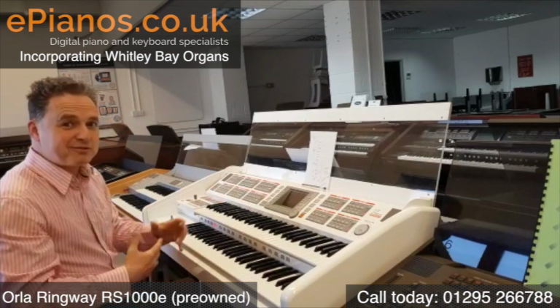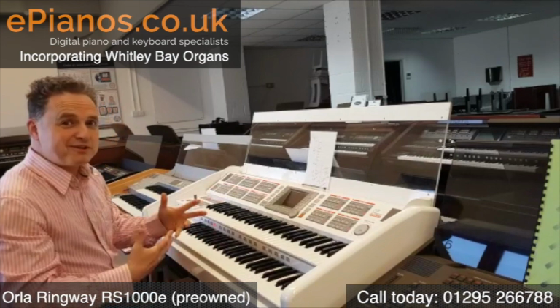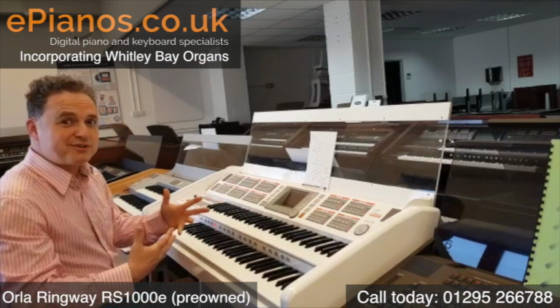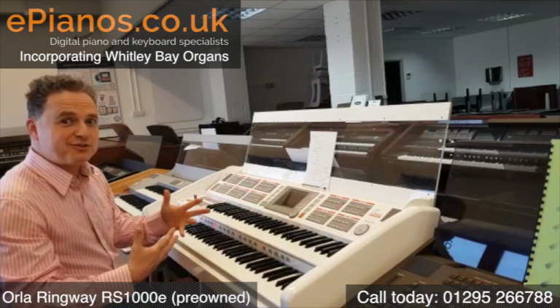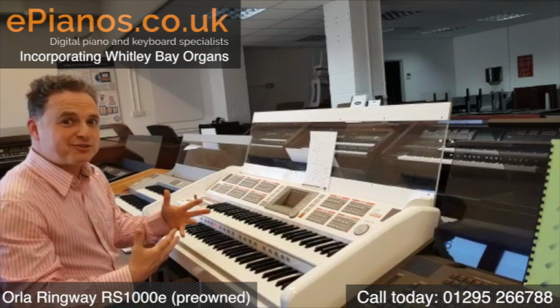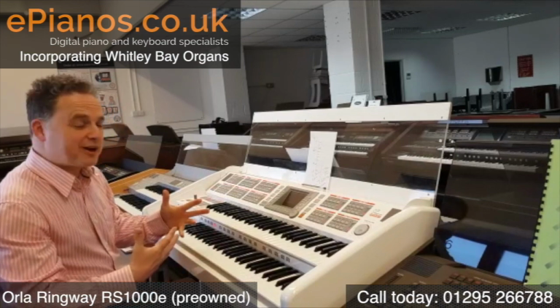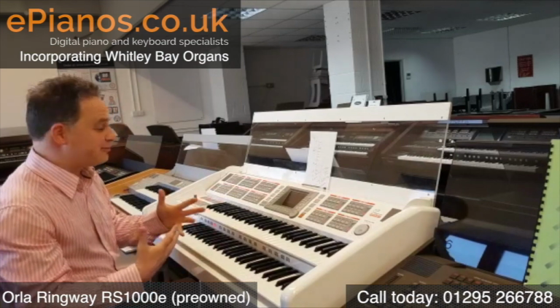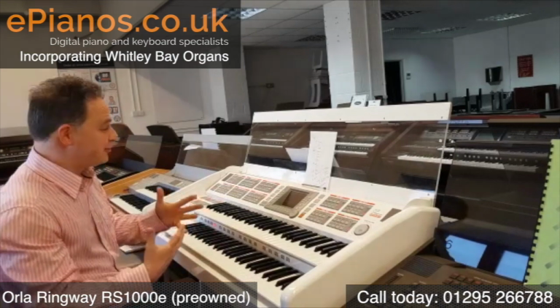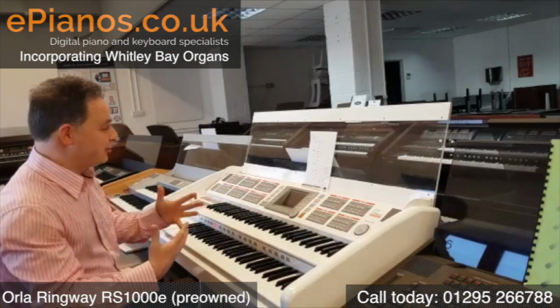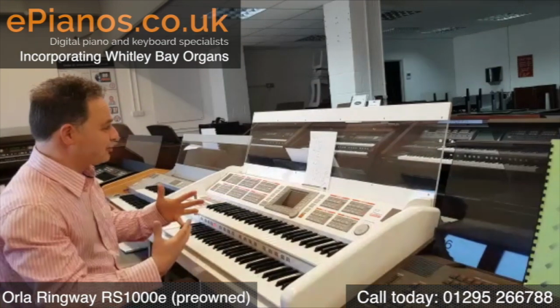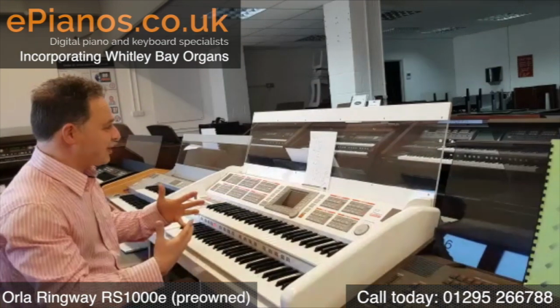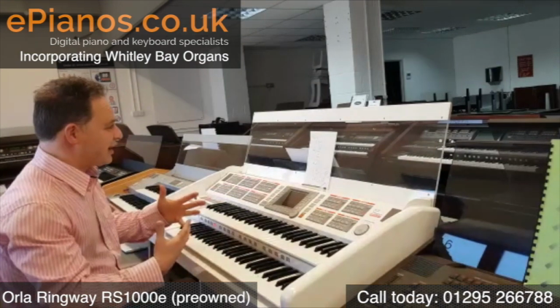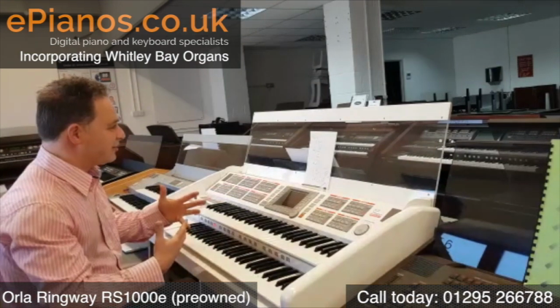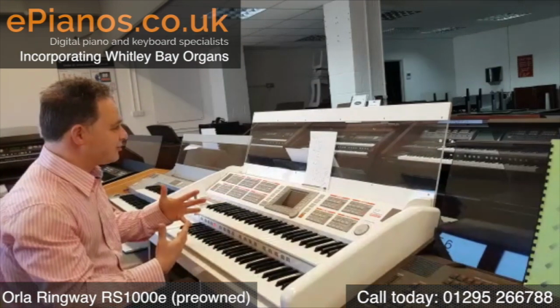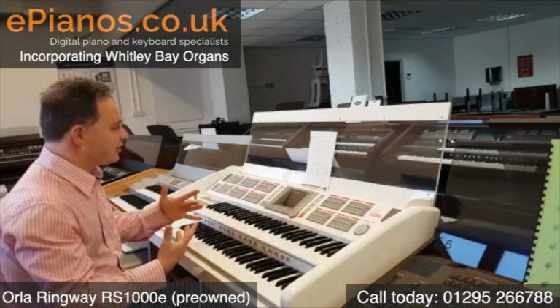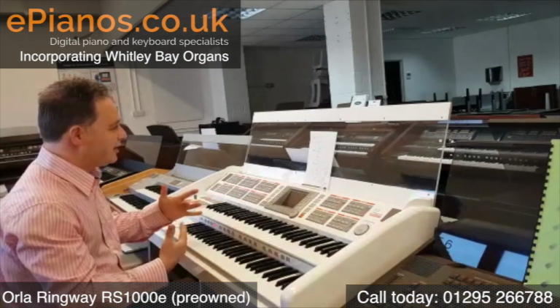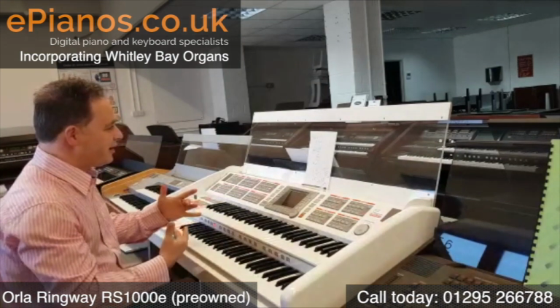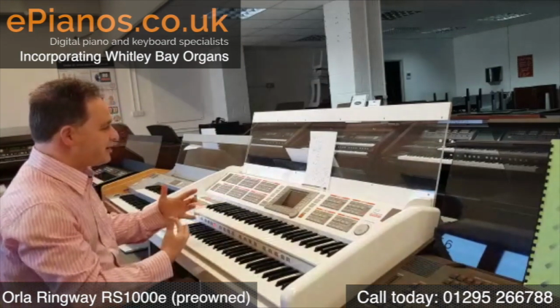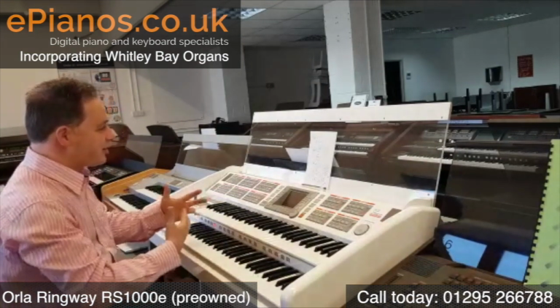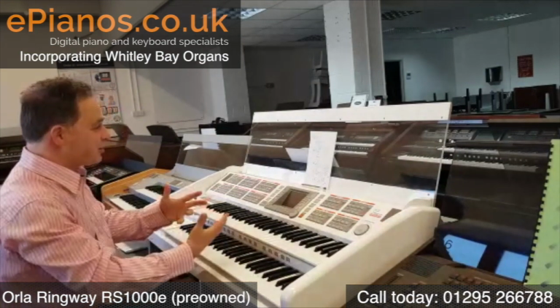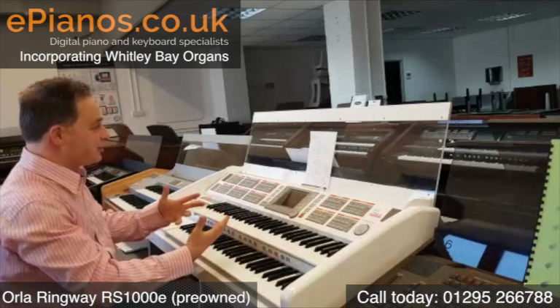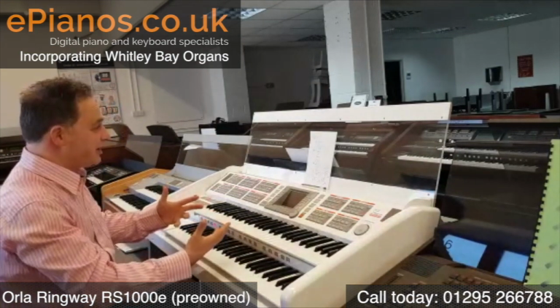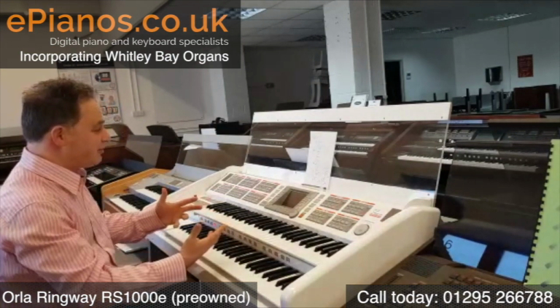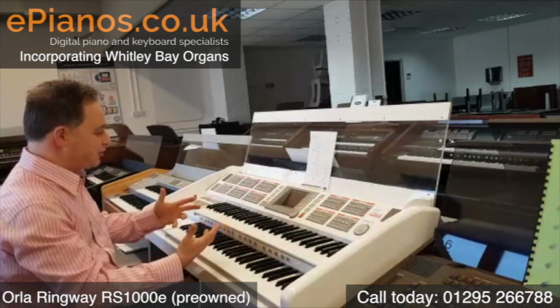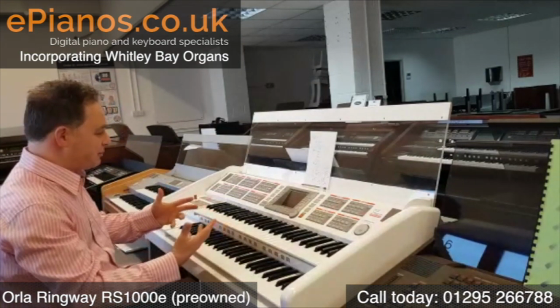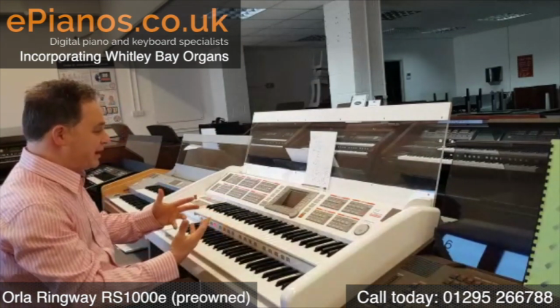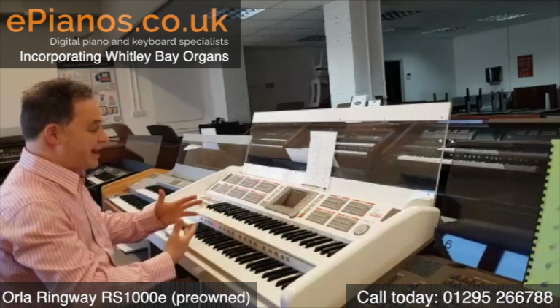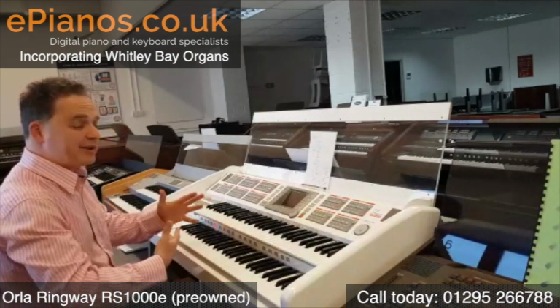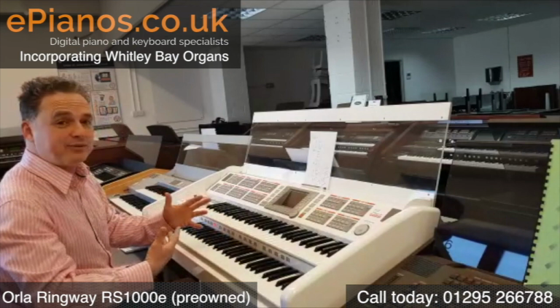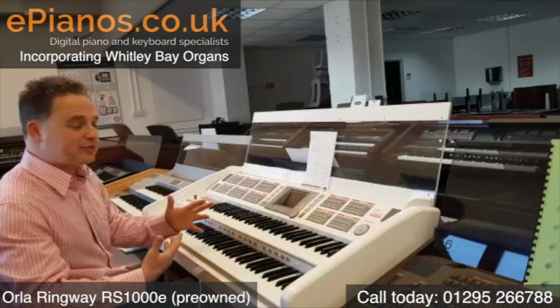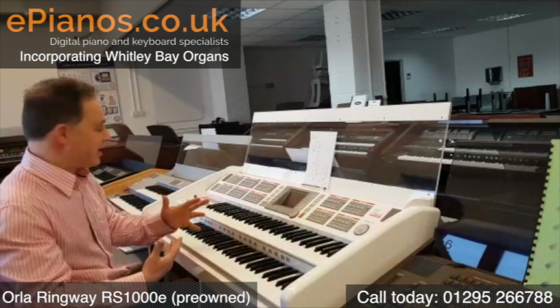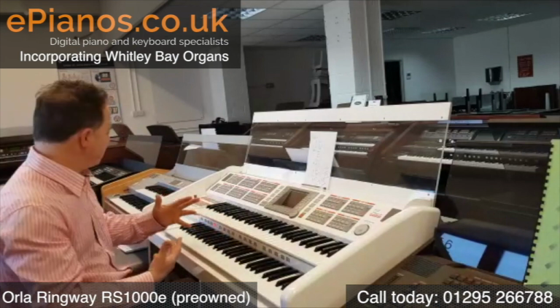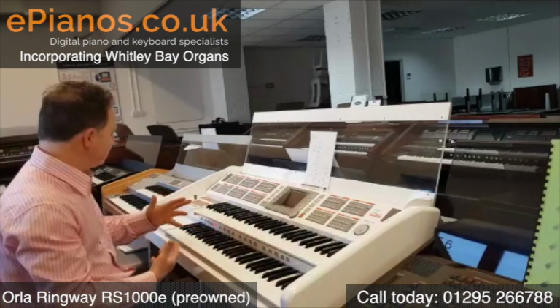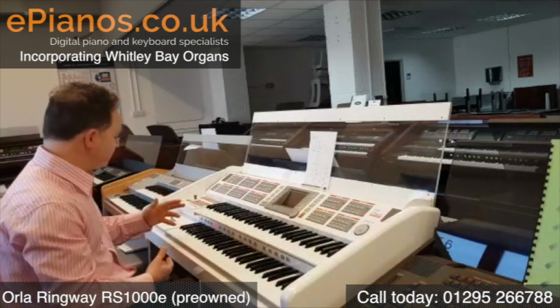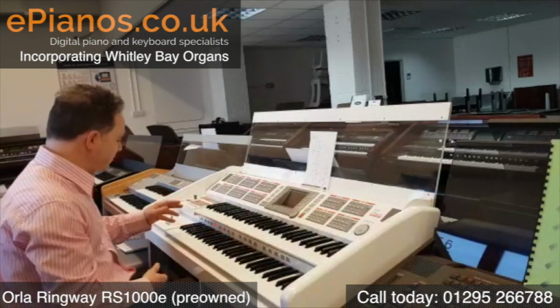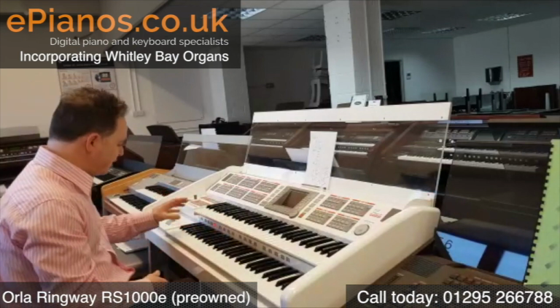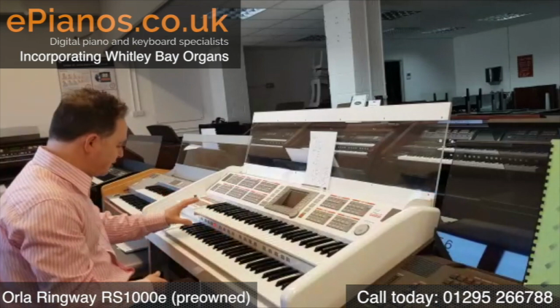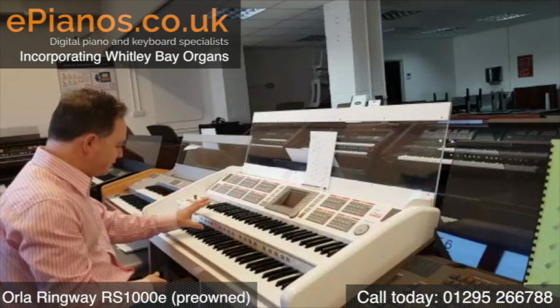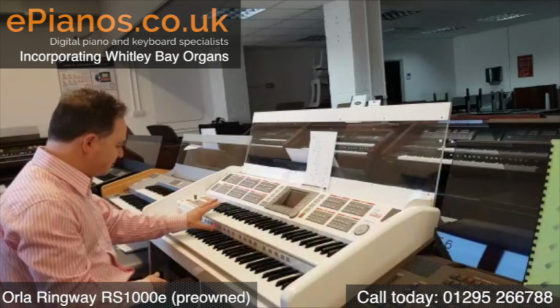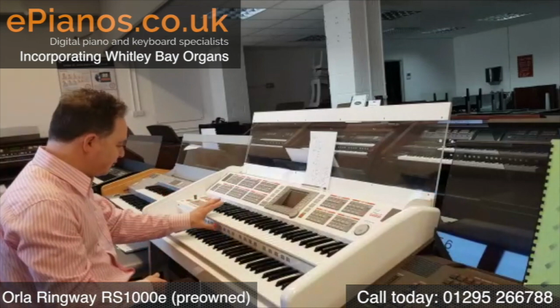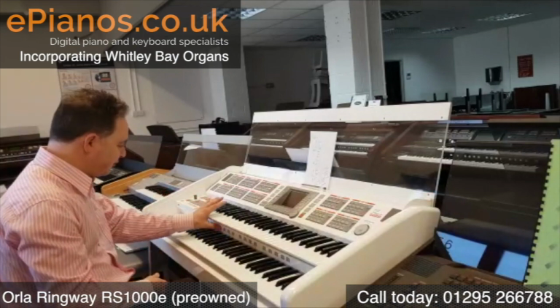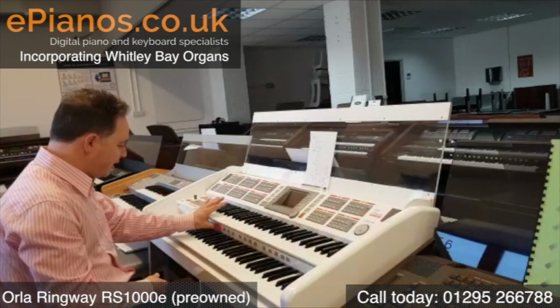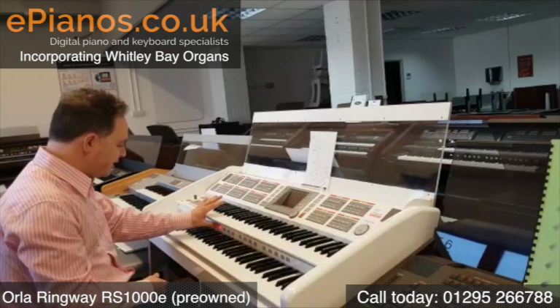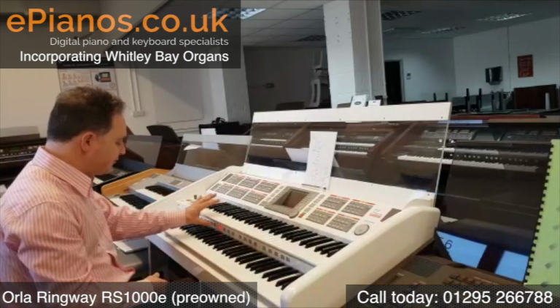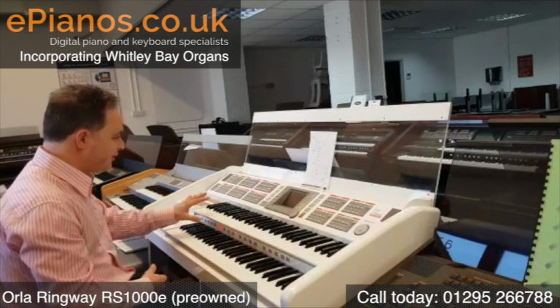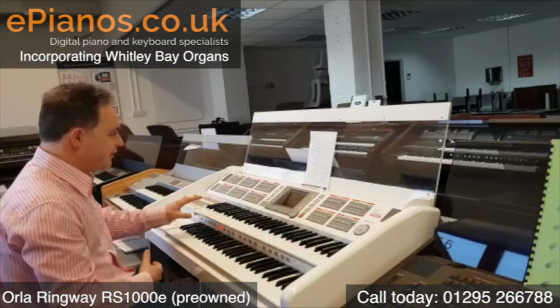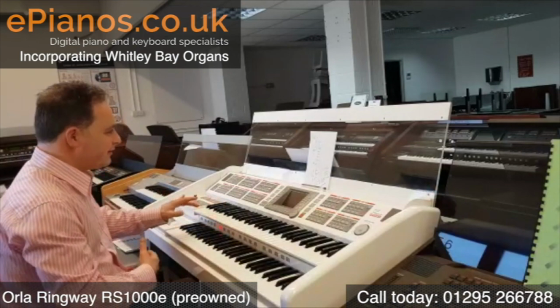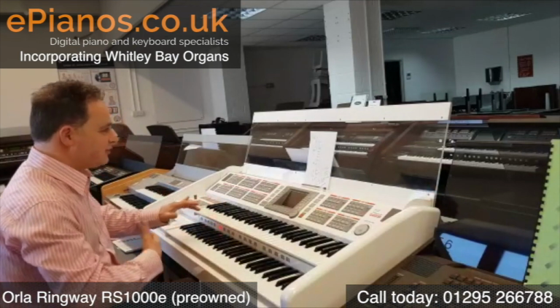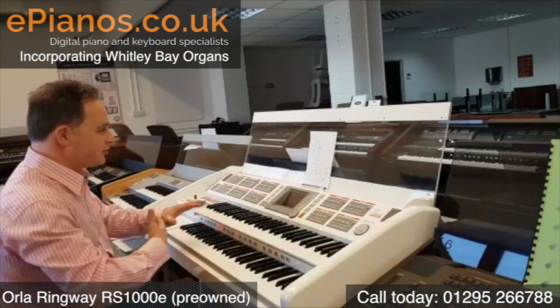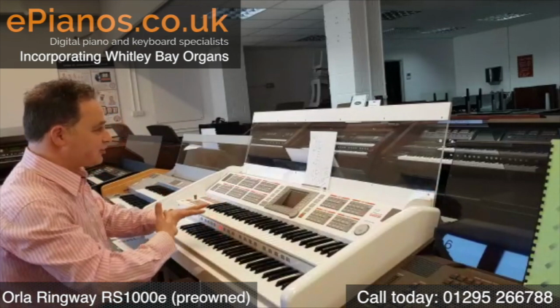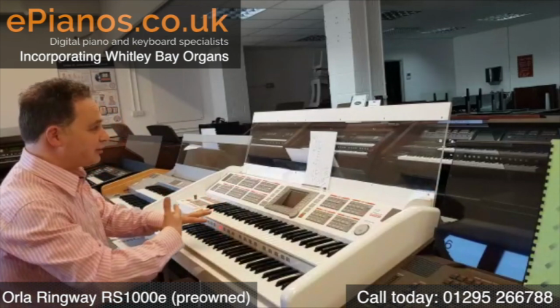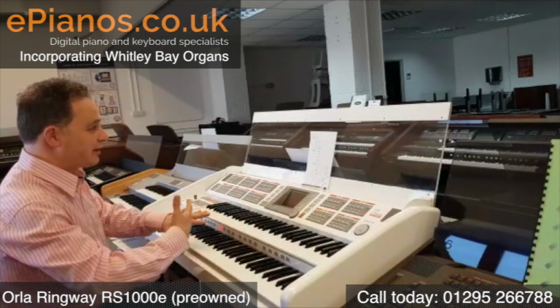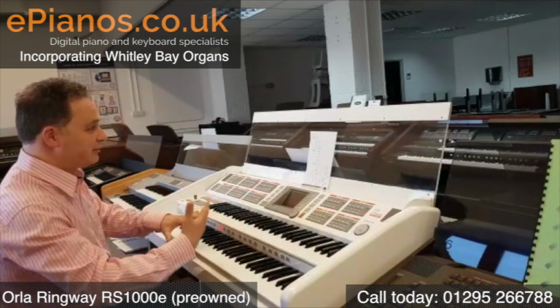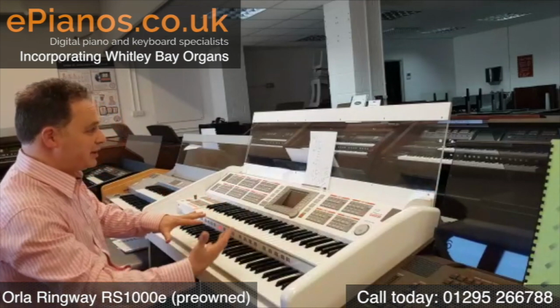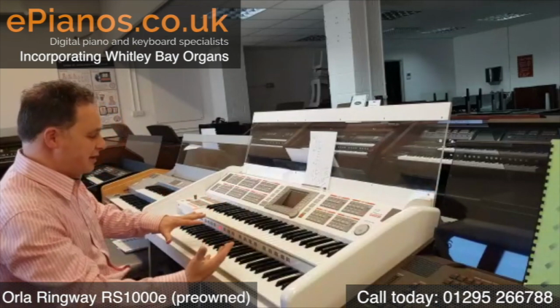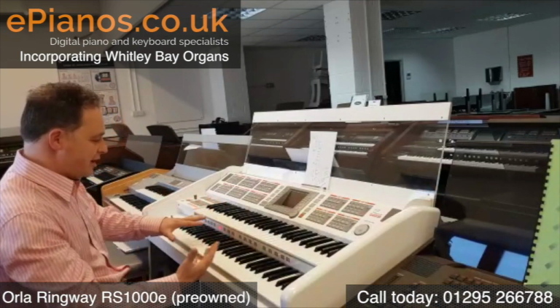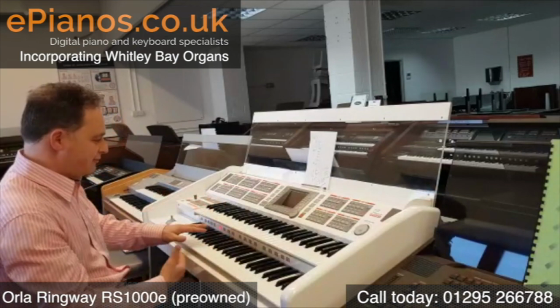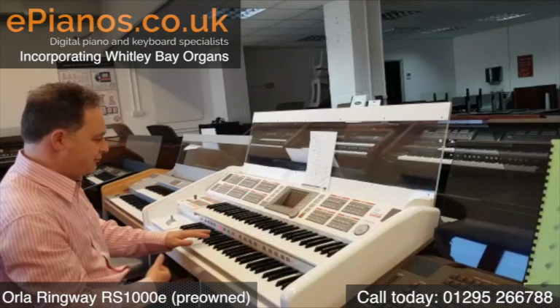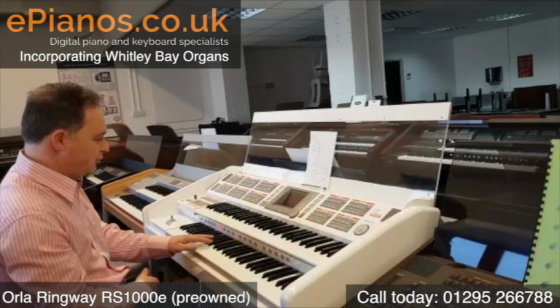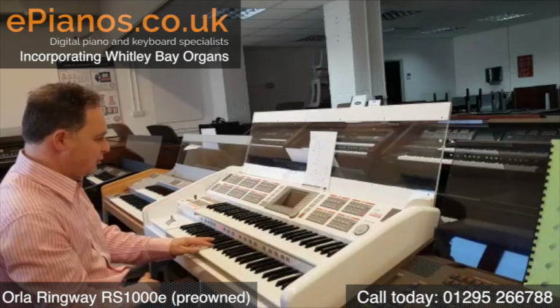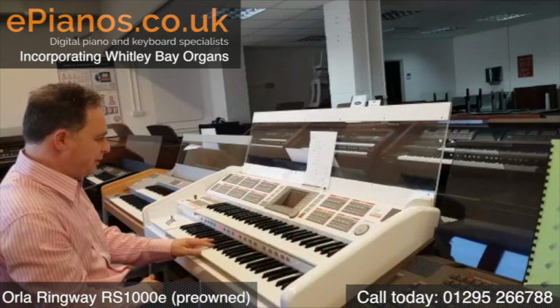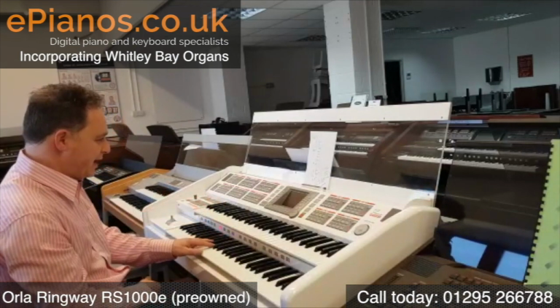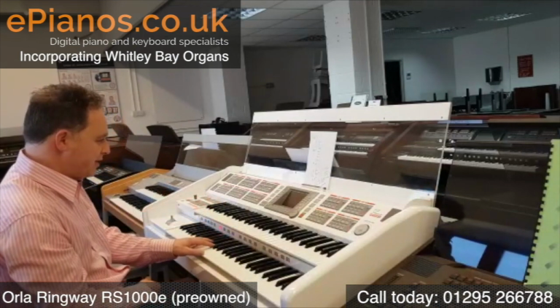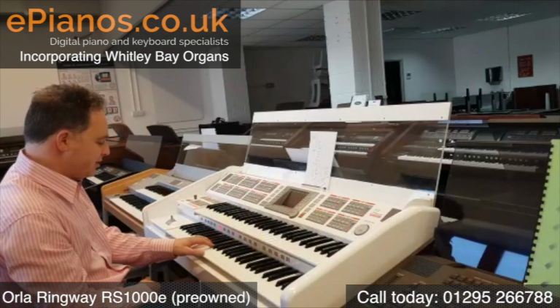Really good full sounds. Another one on here is the piano sound. If we go to number five, this is a lovely full piano.